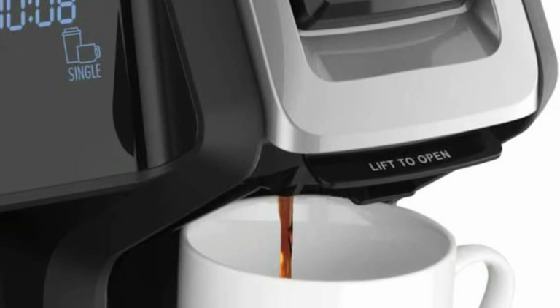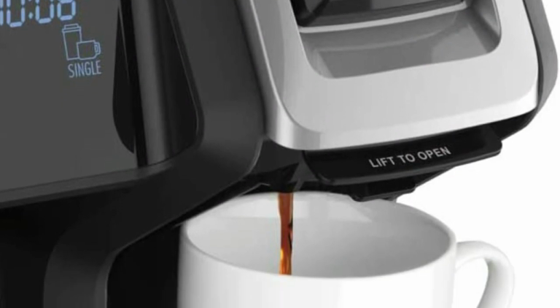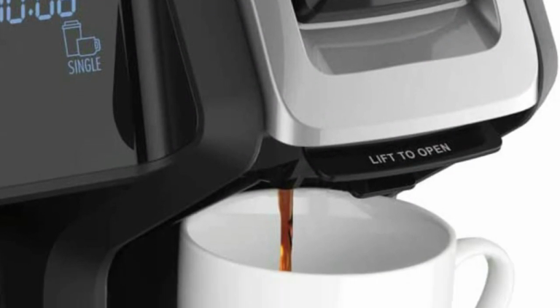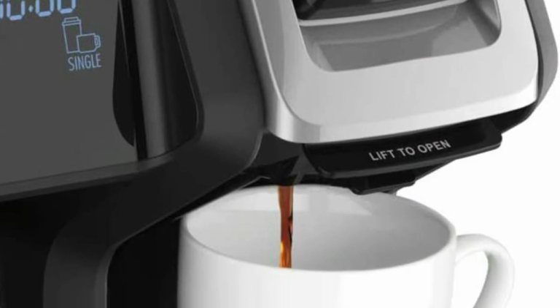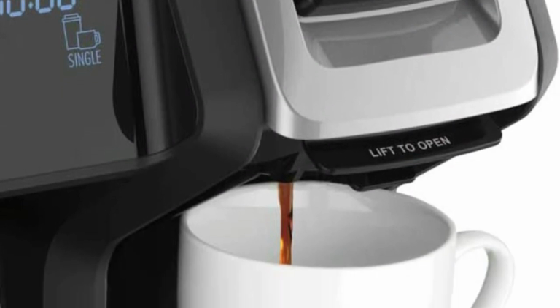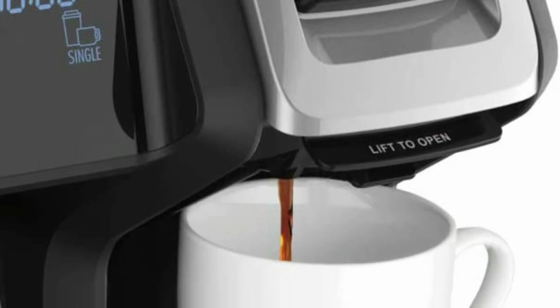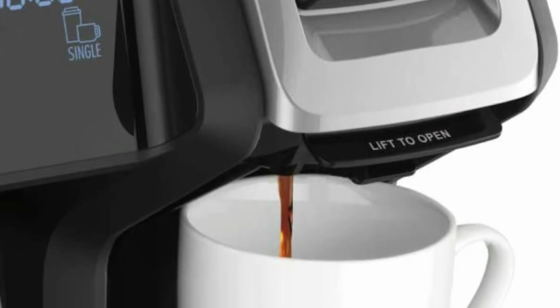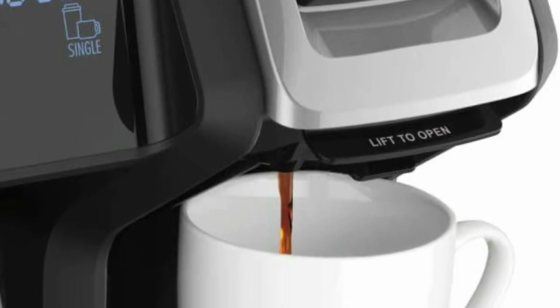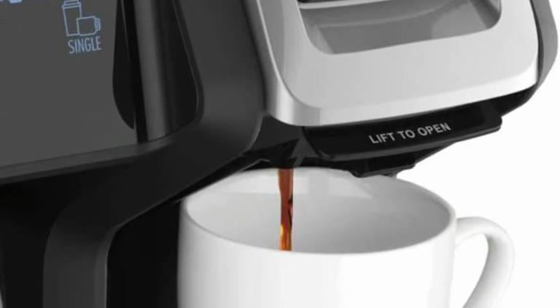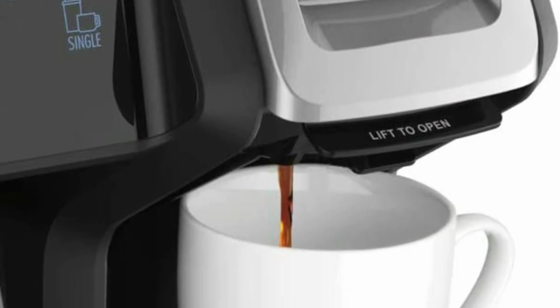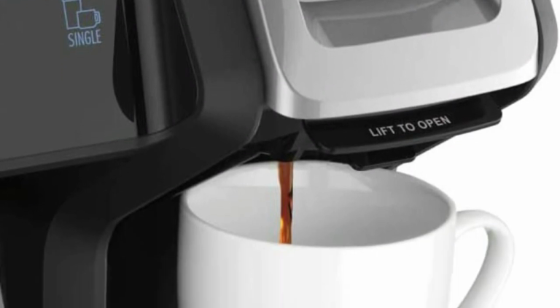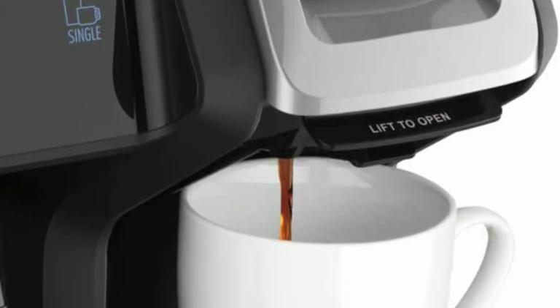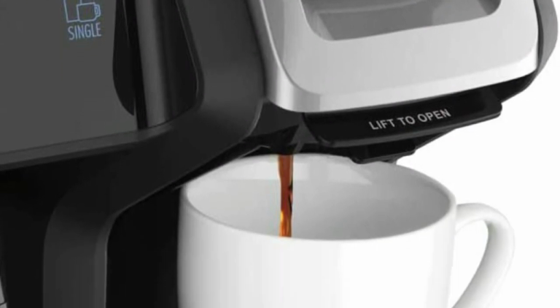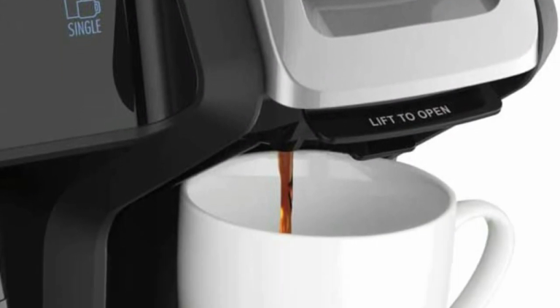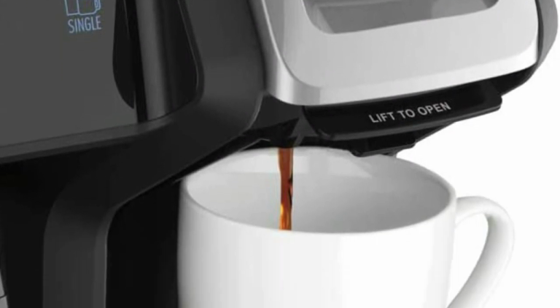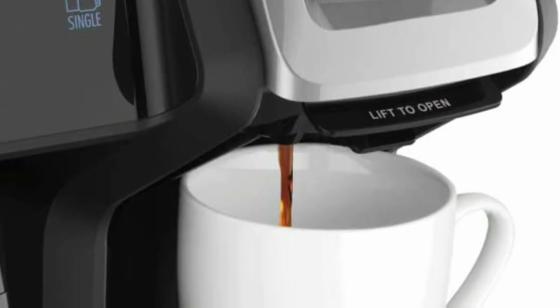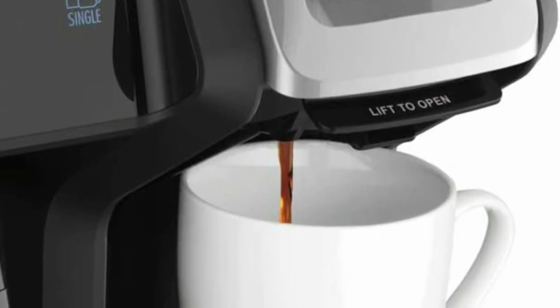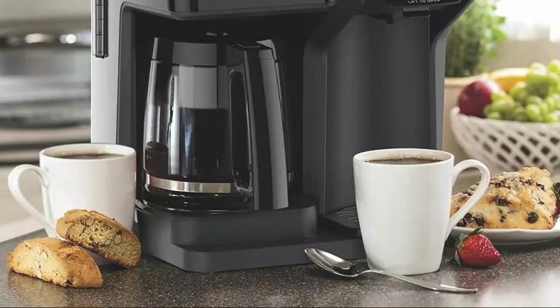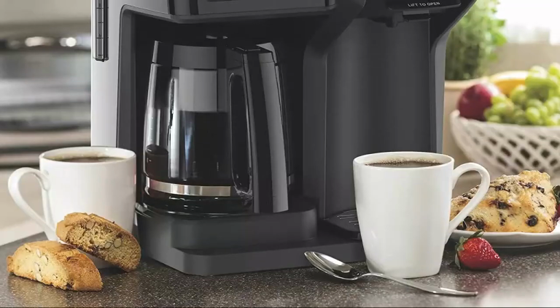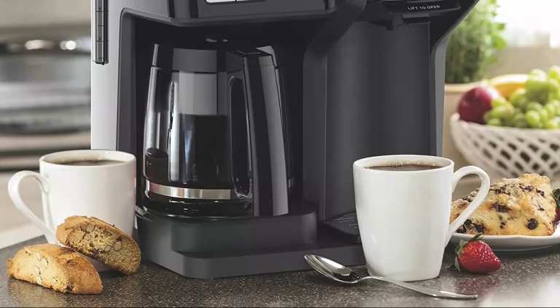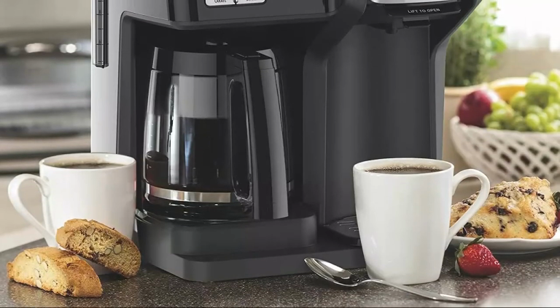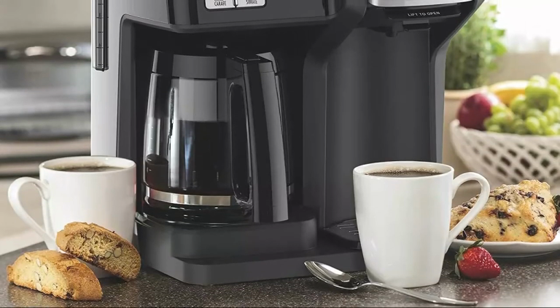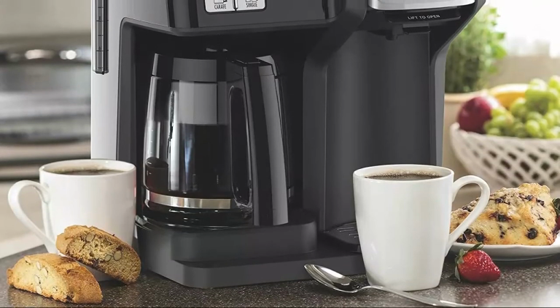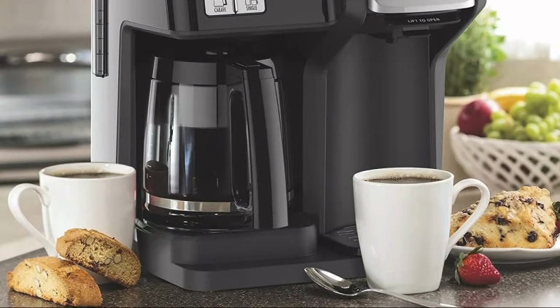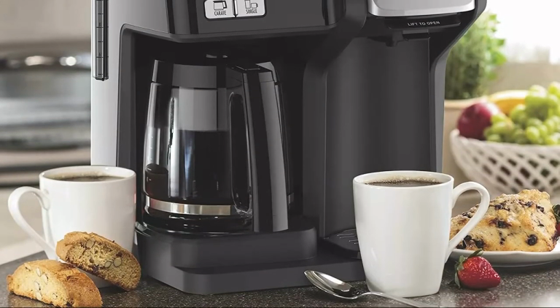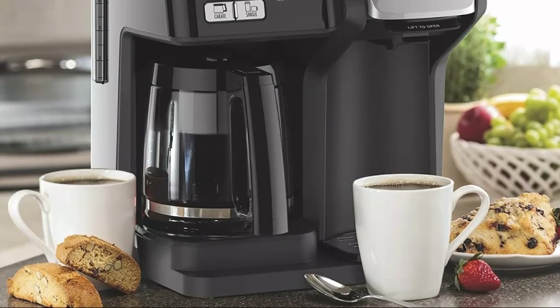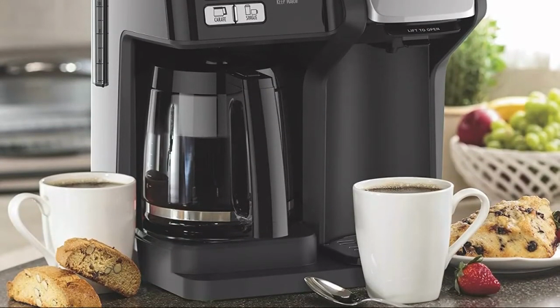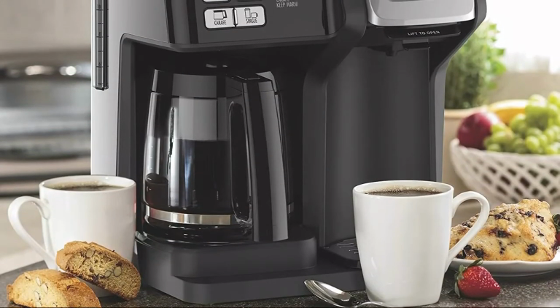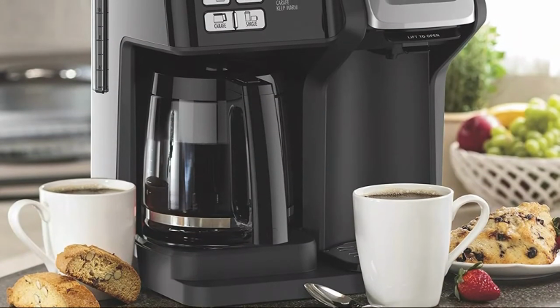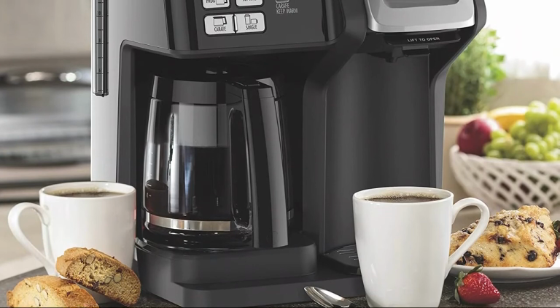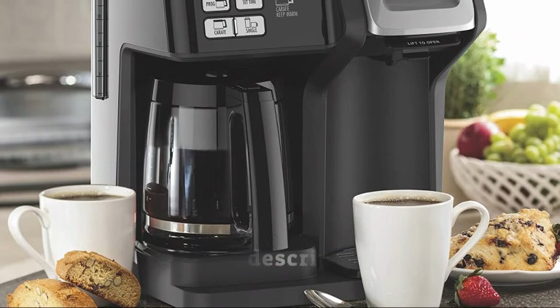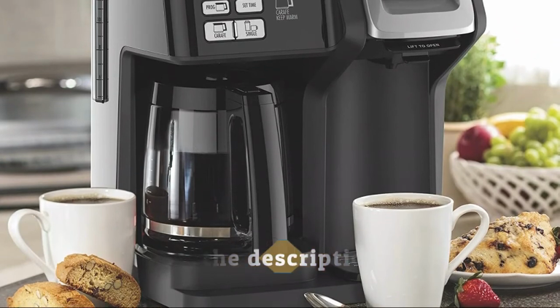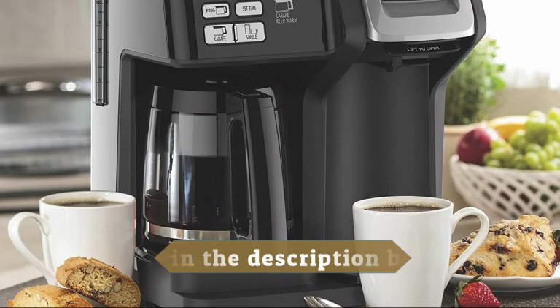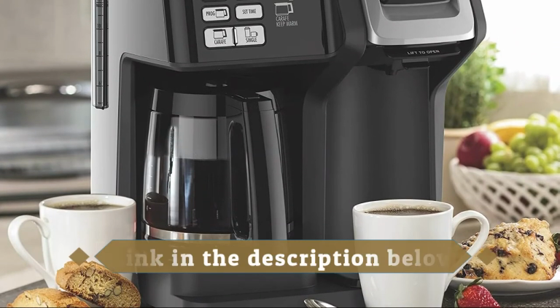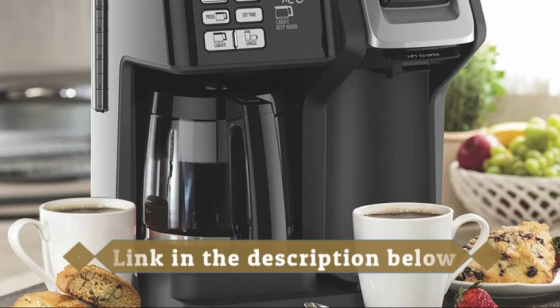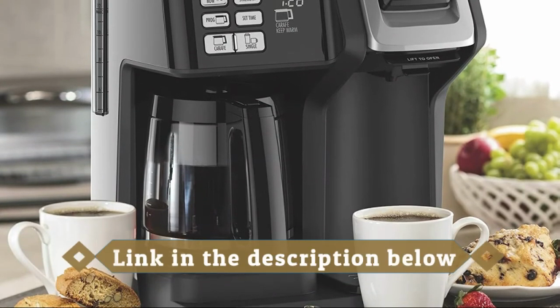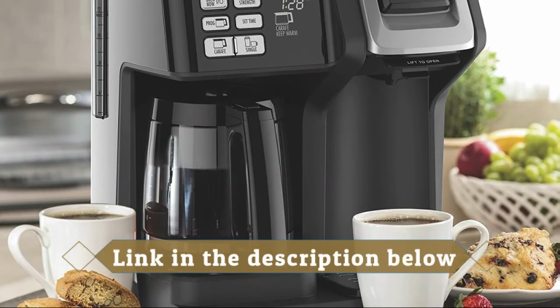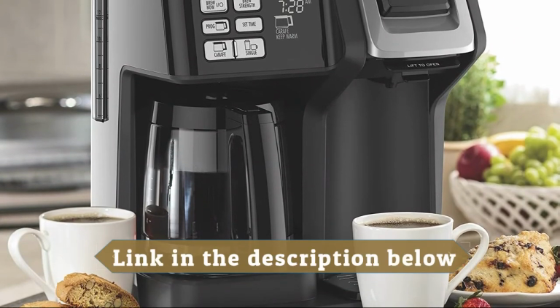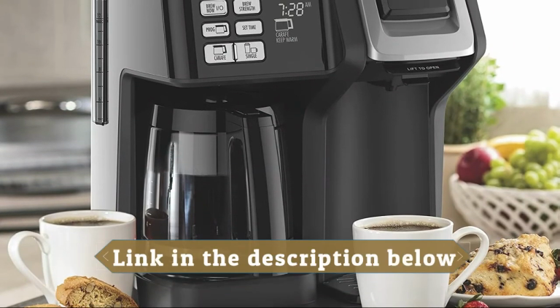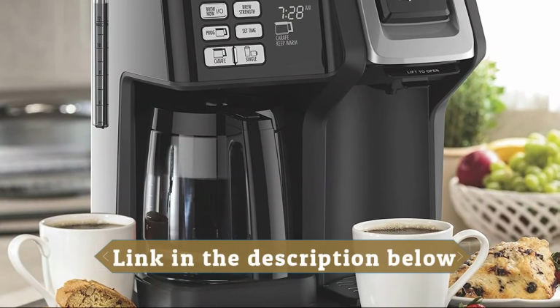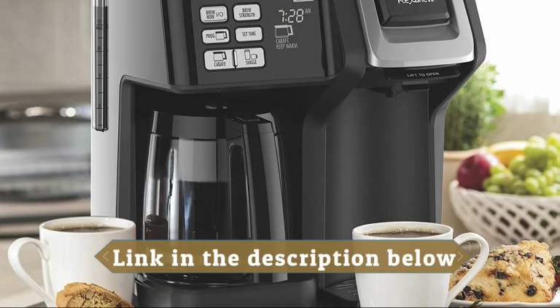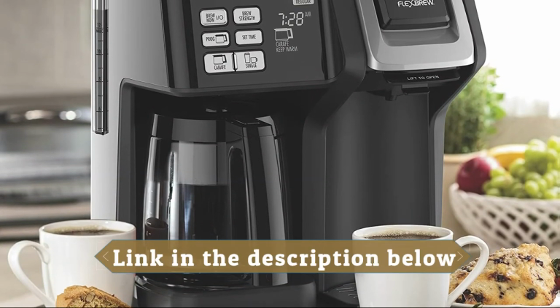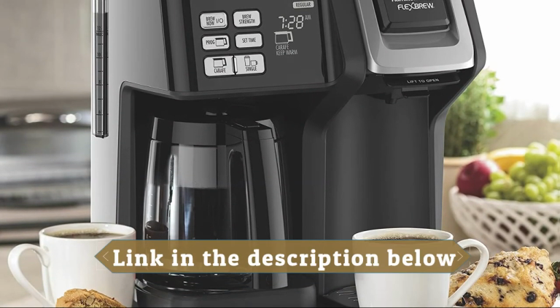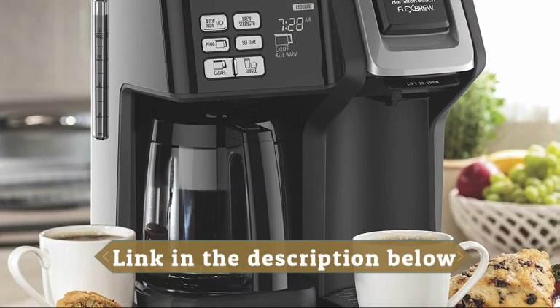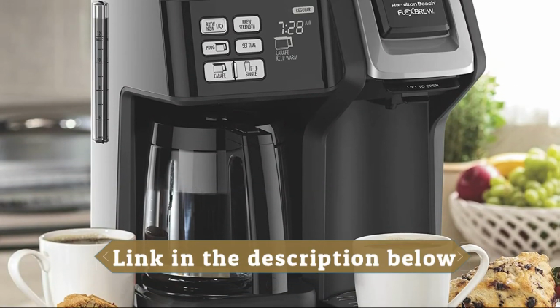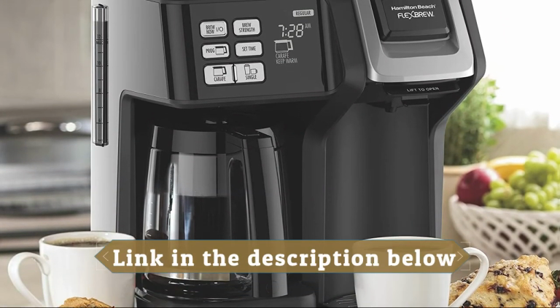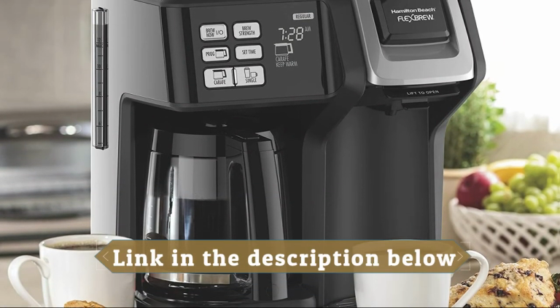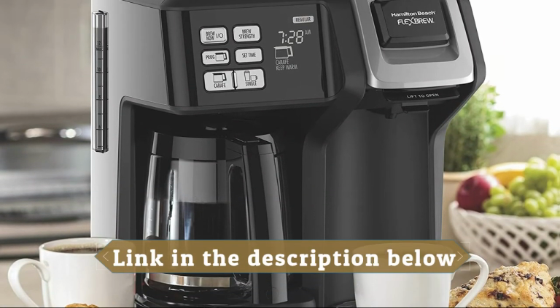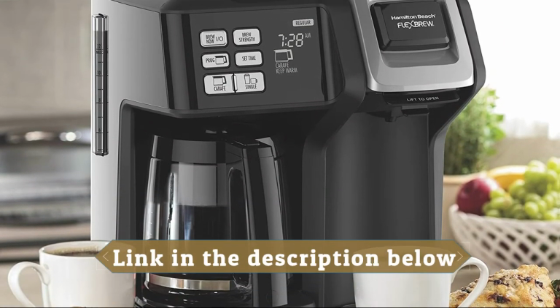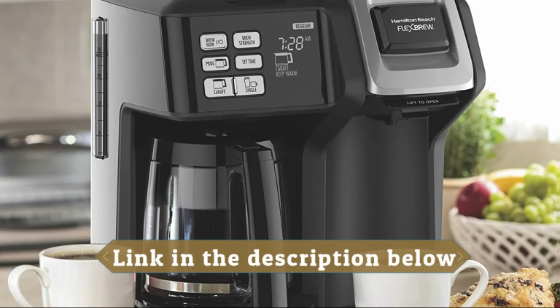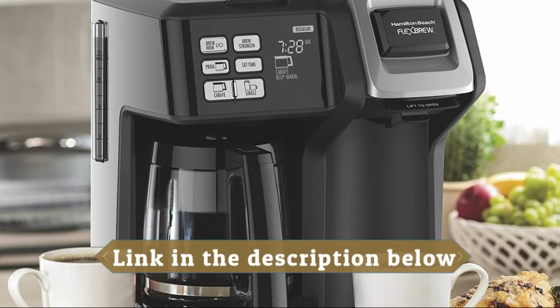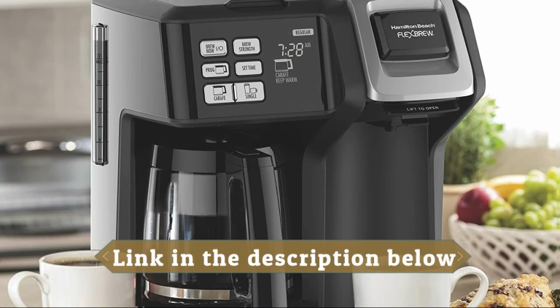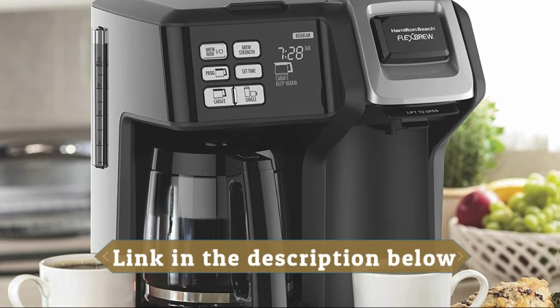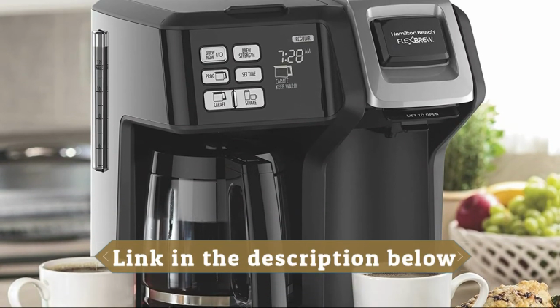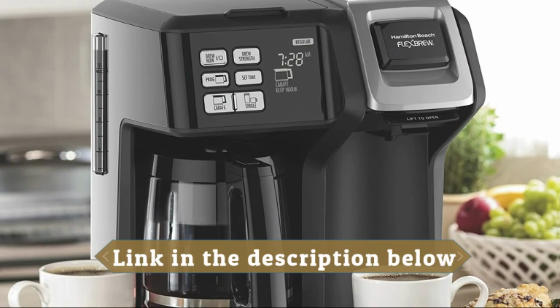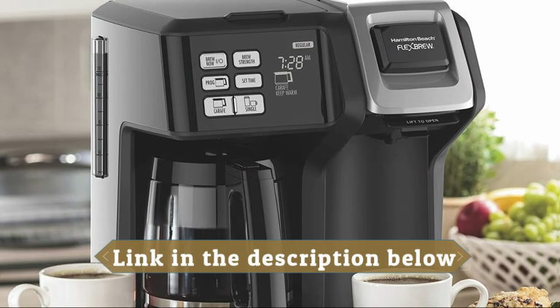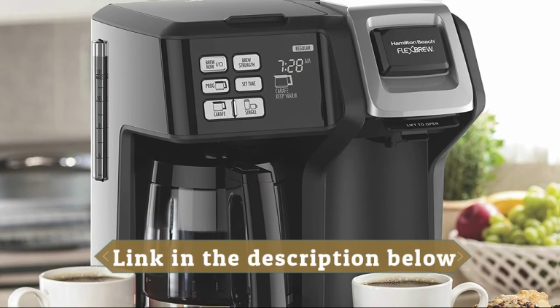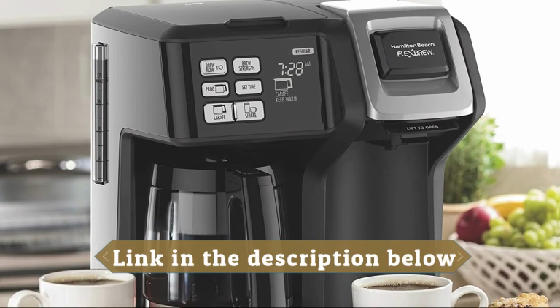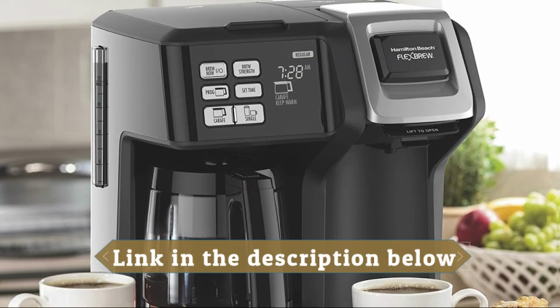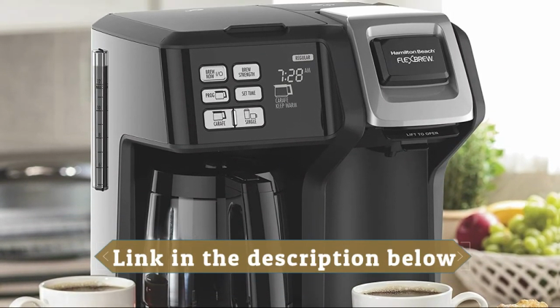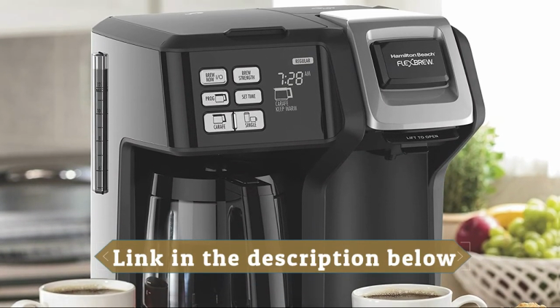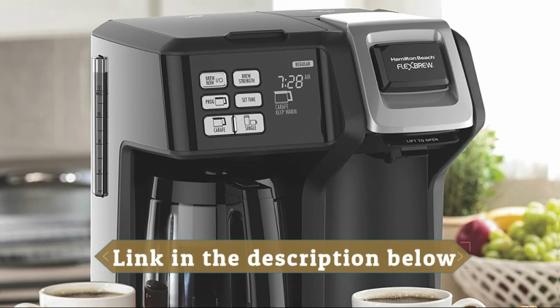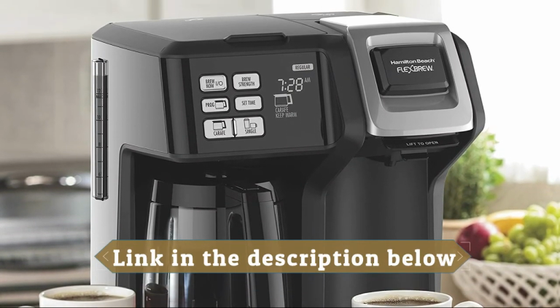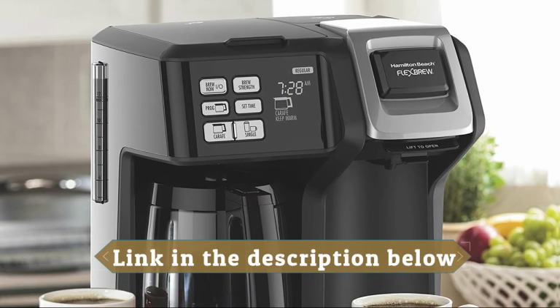After brewing, coffee stays warm for two hours and the power automatically shuts off. Auto-pause and pour lets you pour a cup as coffee brews.